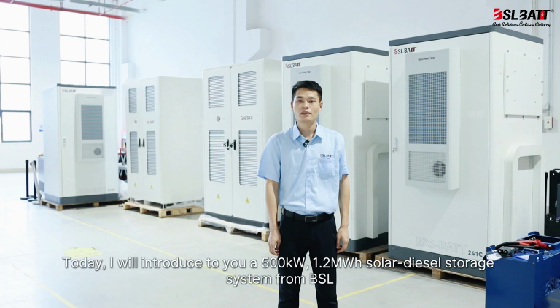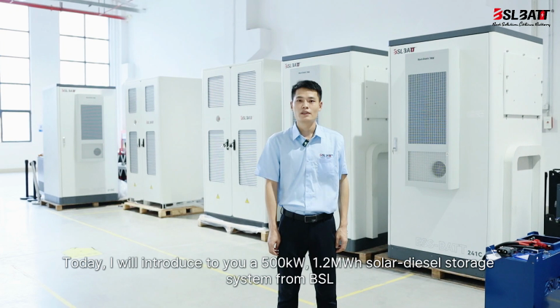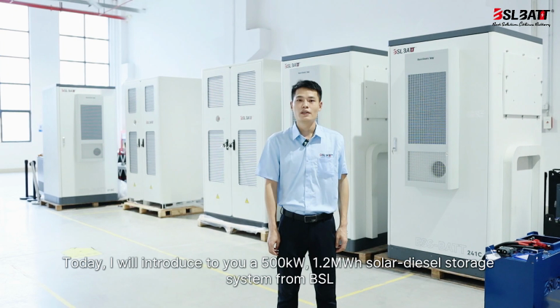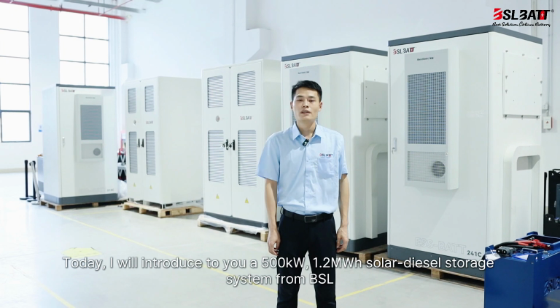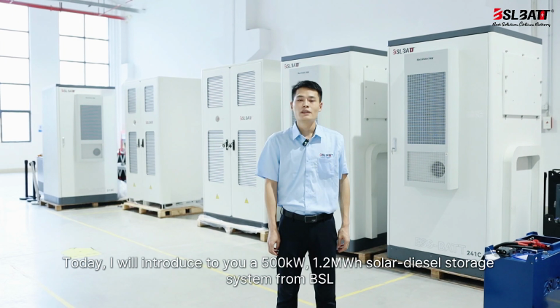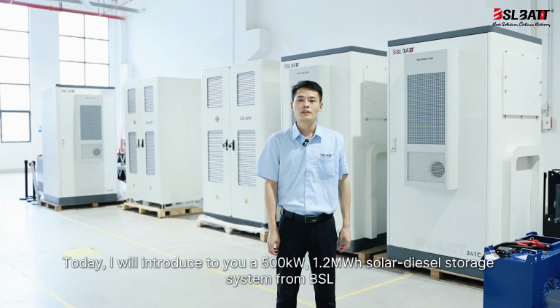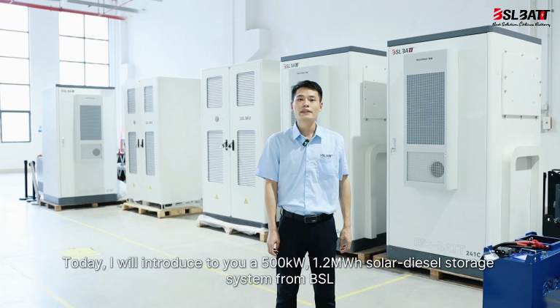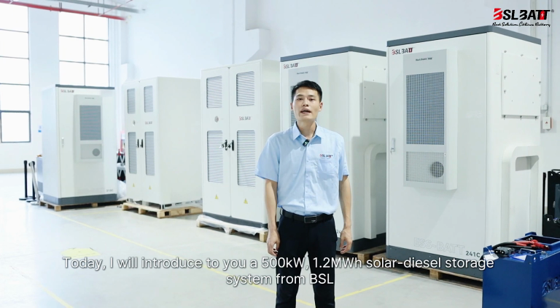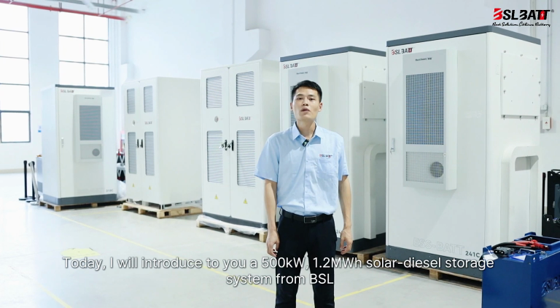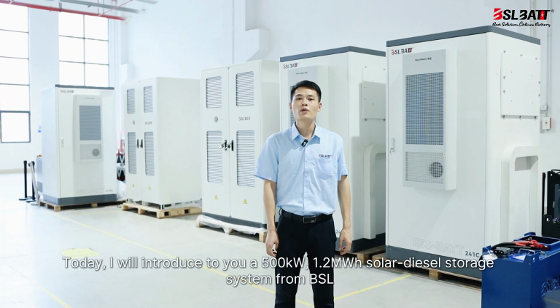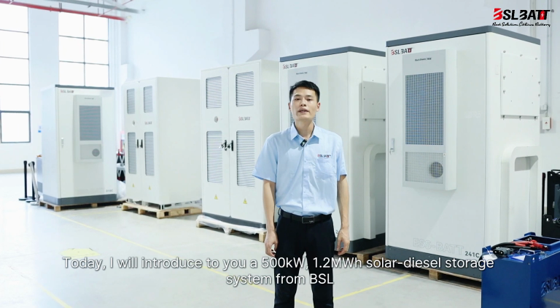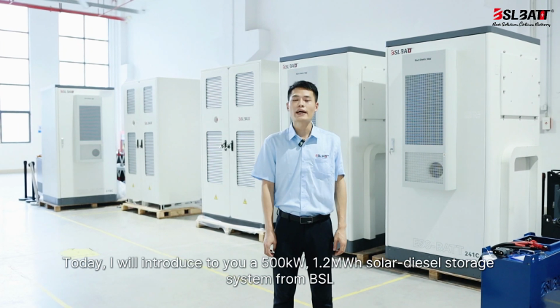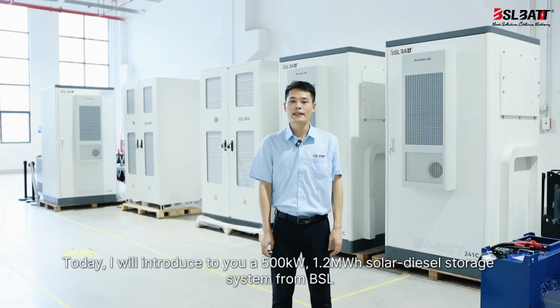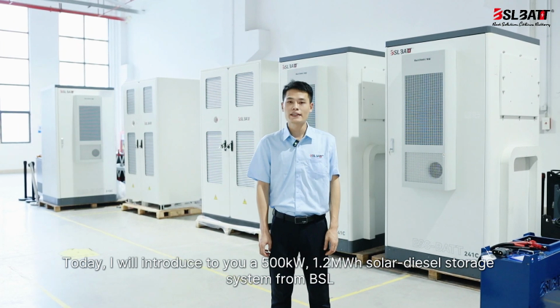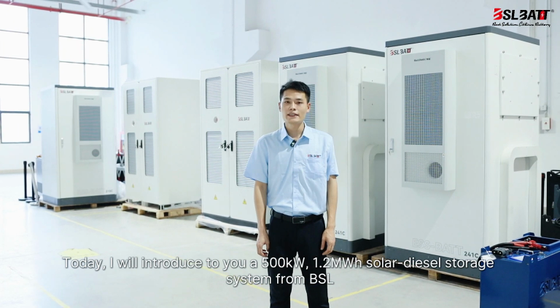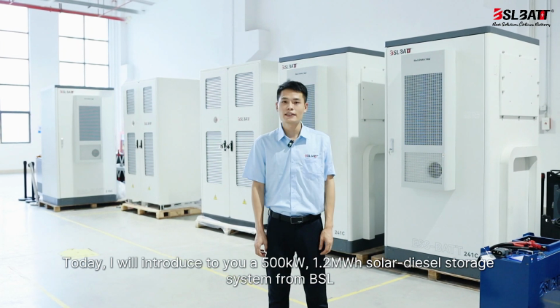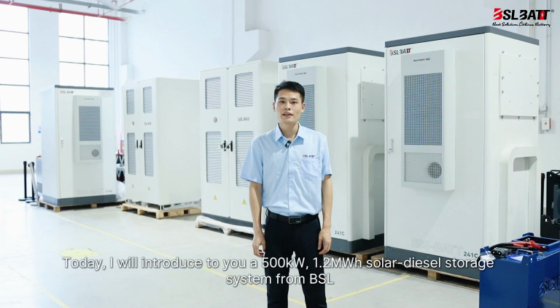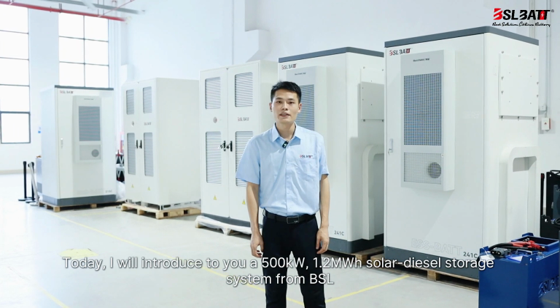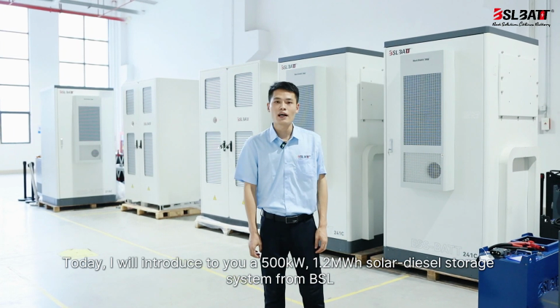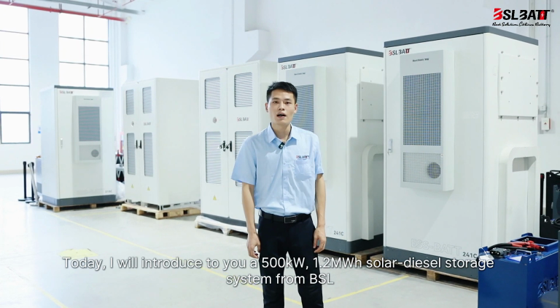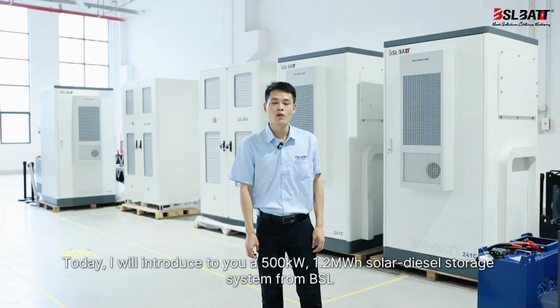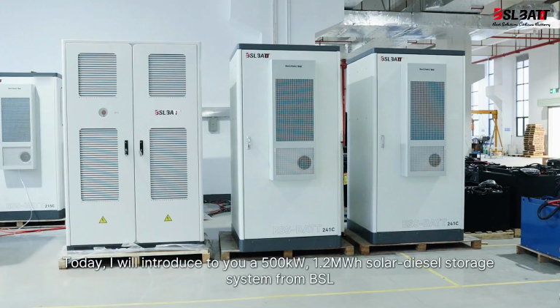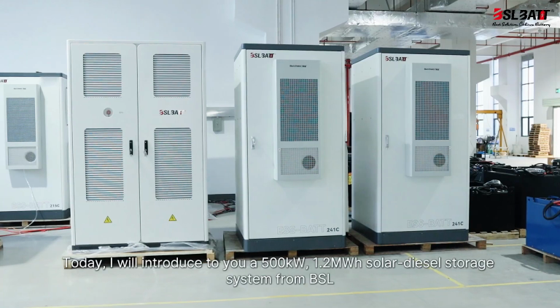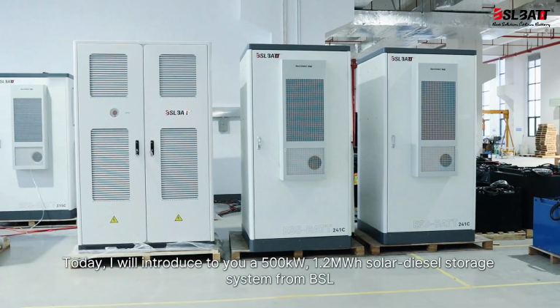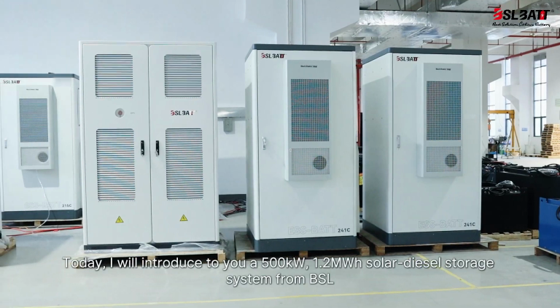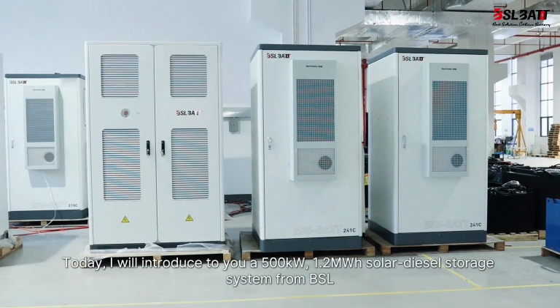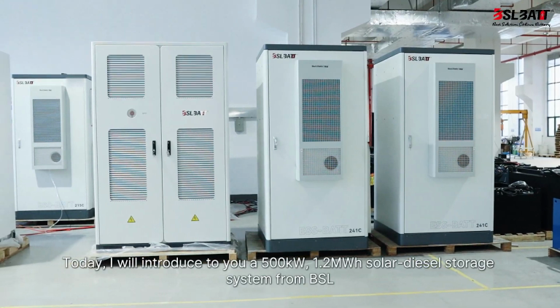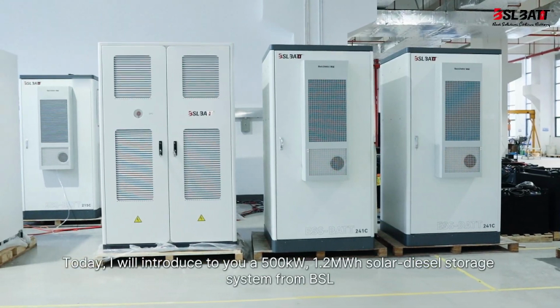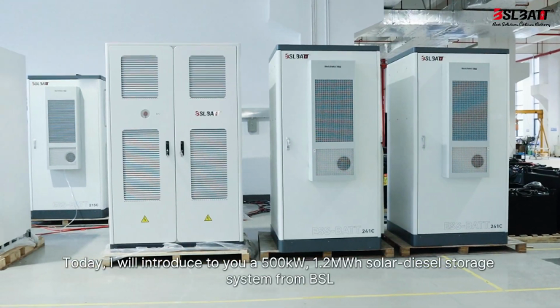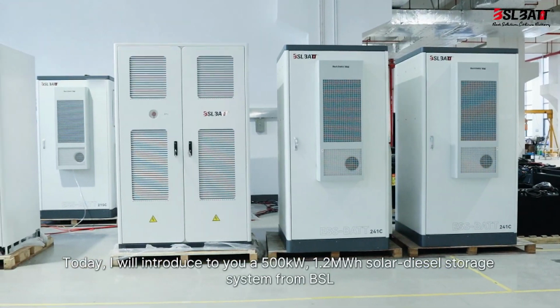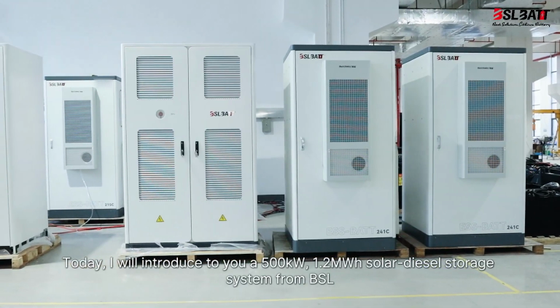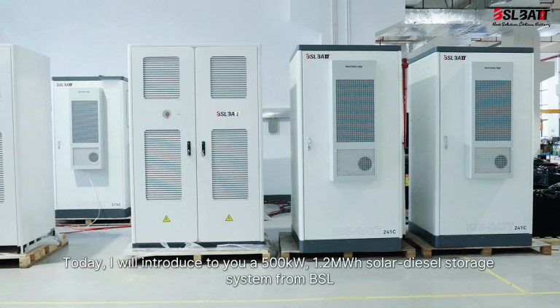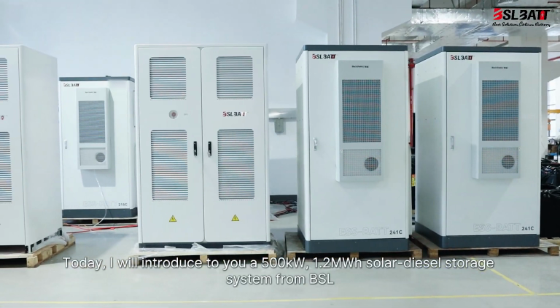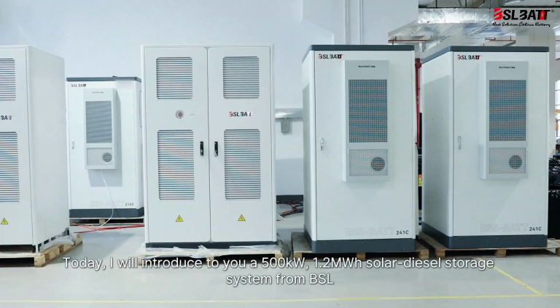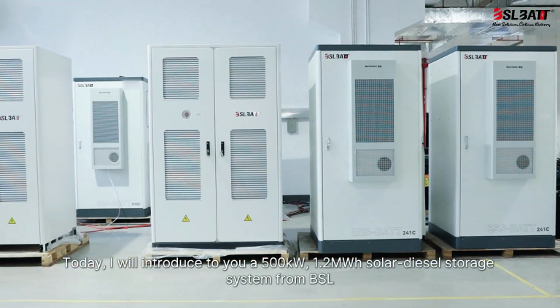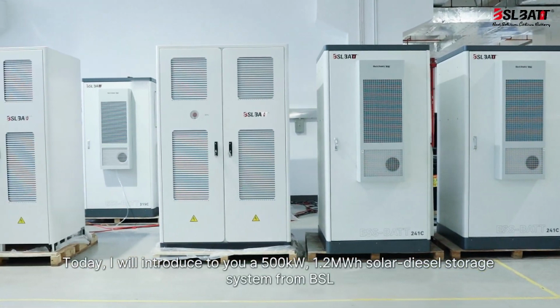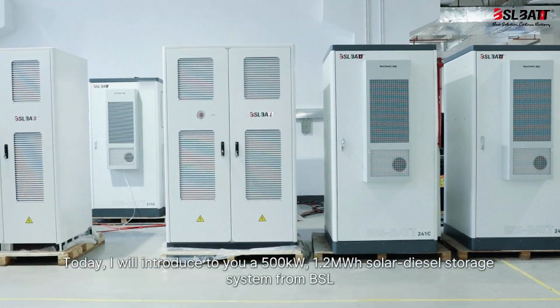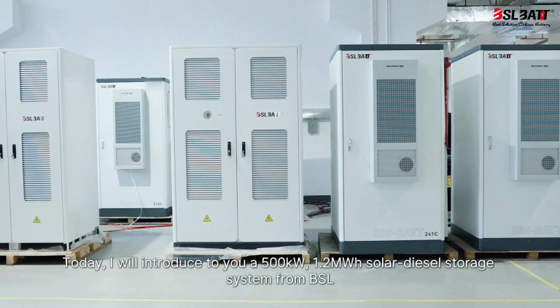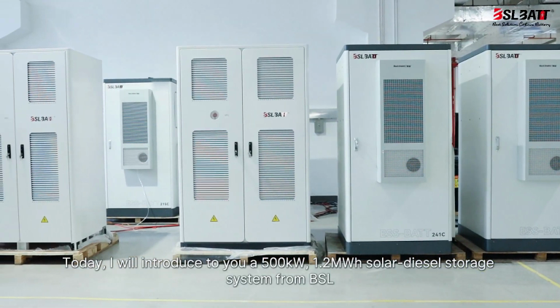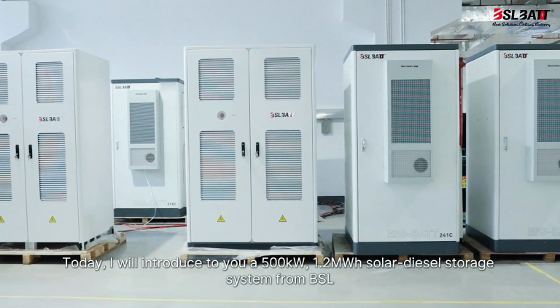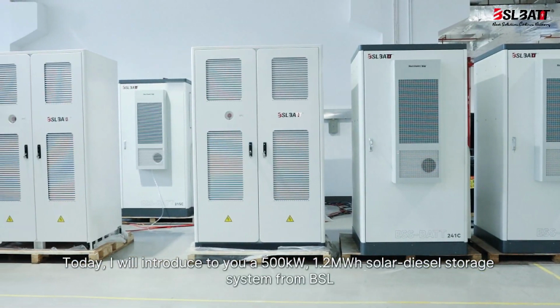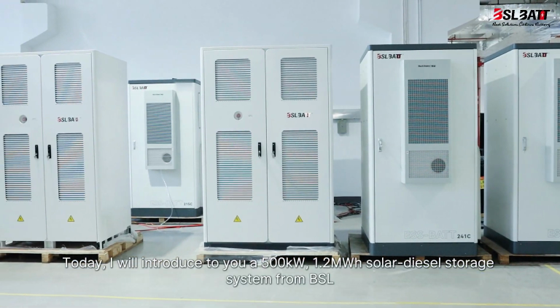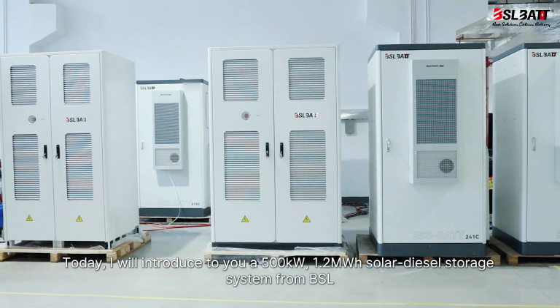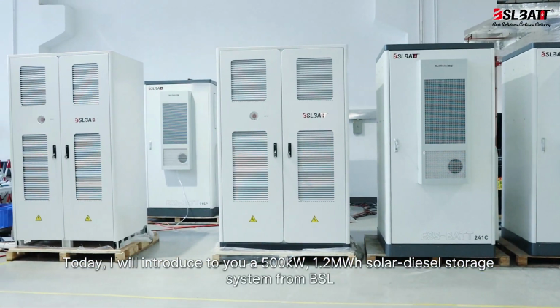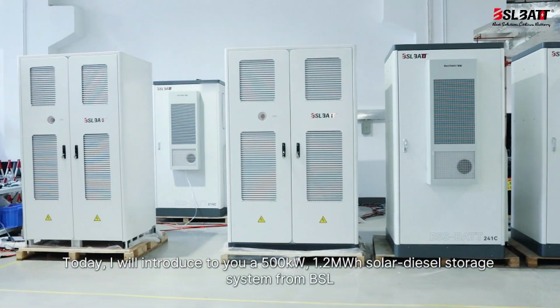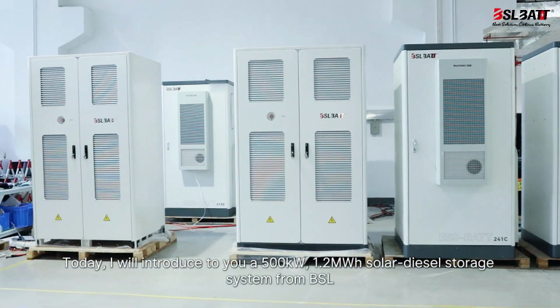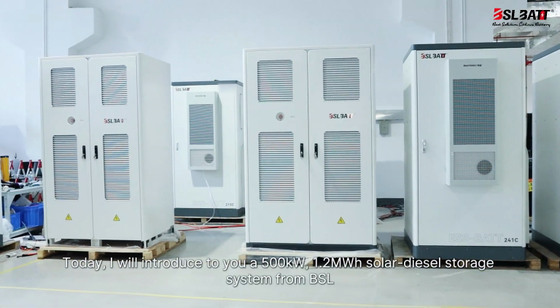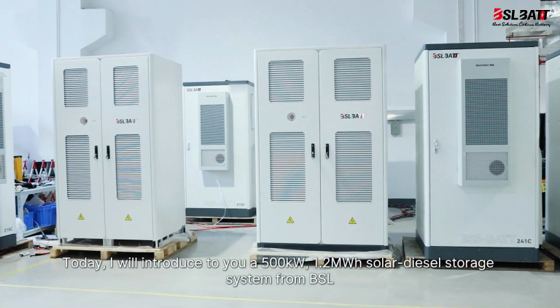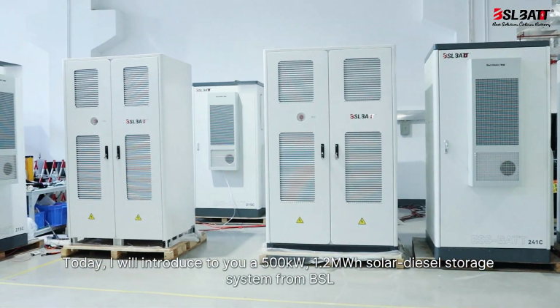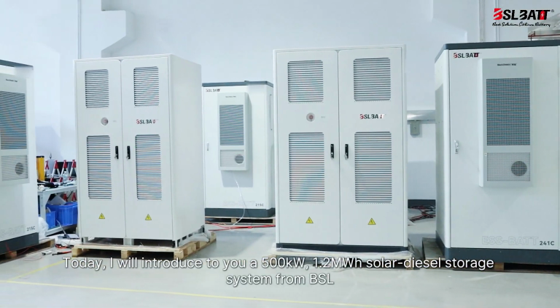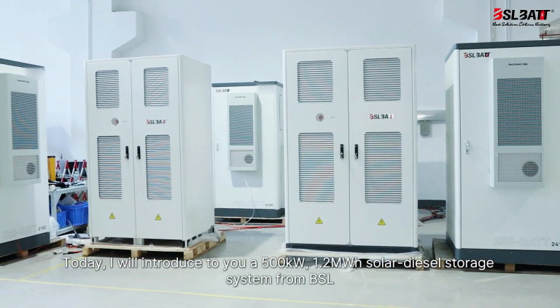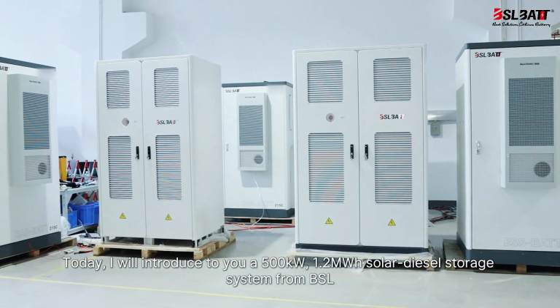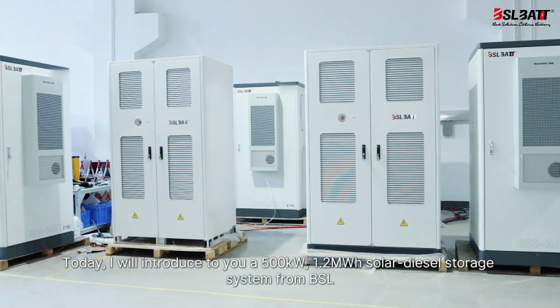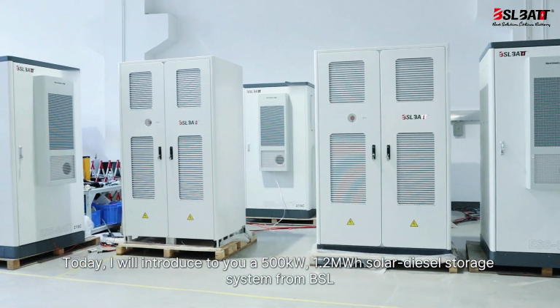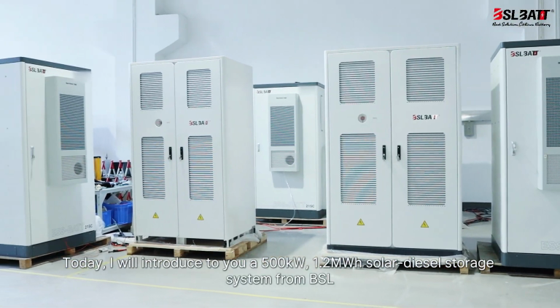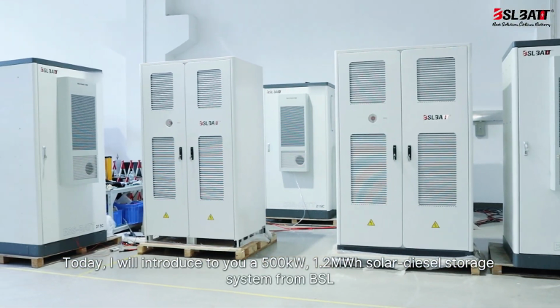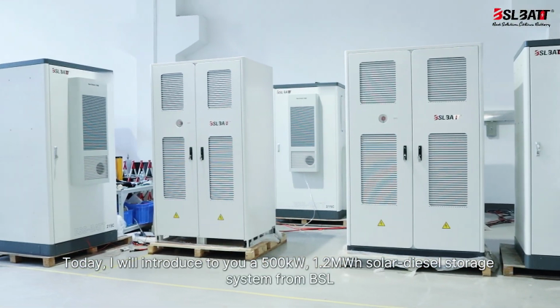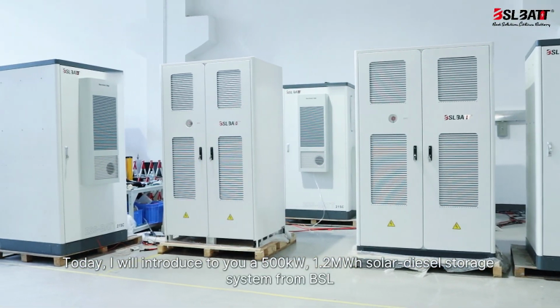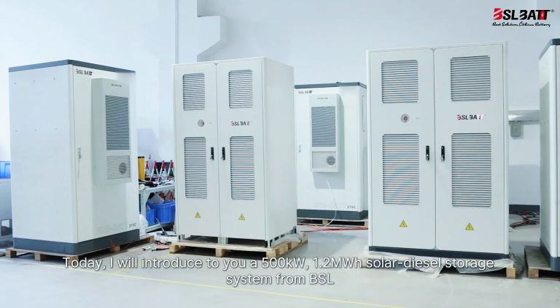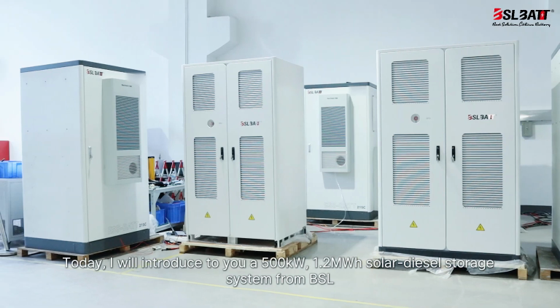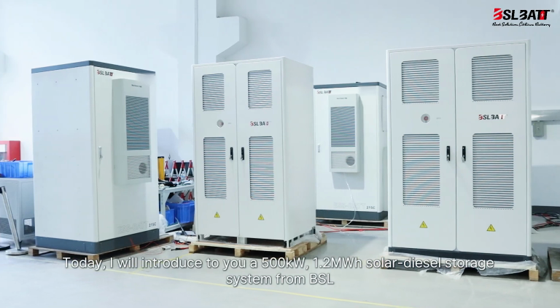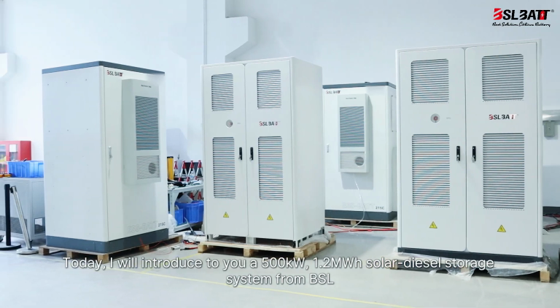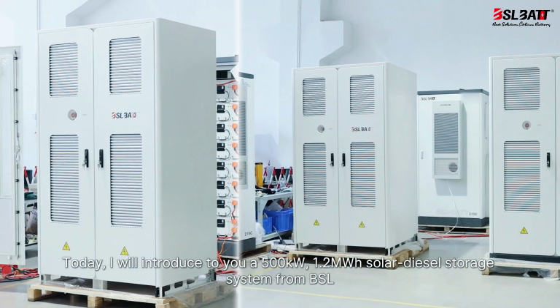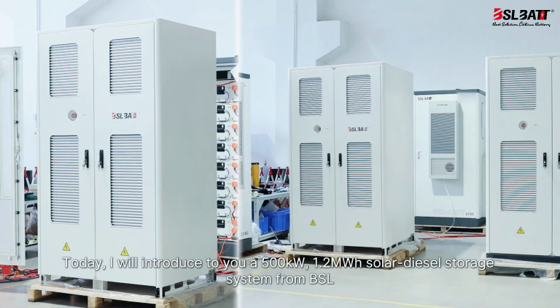Today, I will introduce to you a 500 kW, 1.2 MWh solar diesel storage system from BSL.